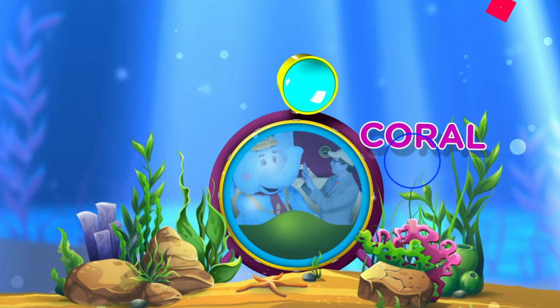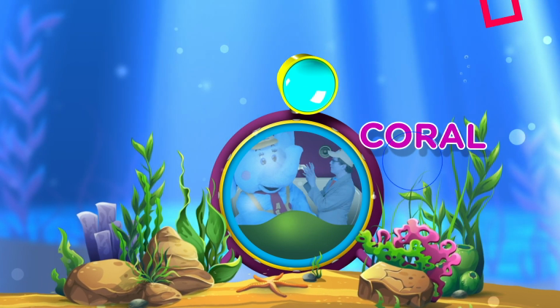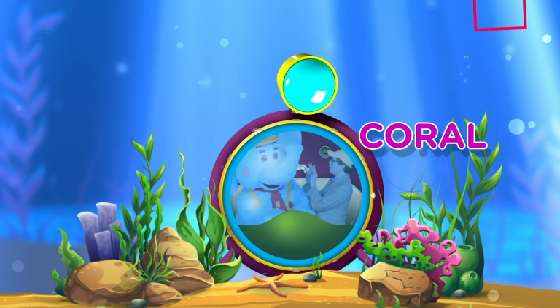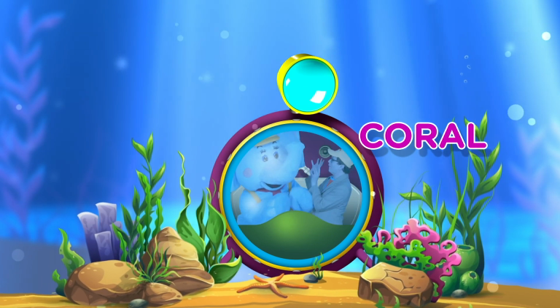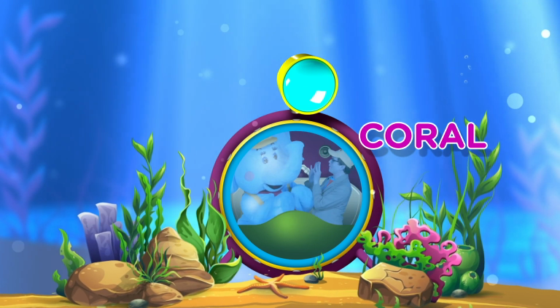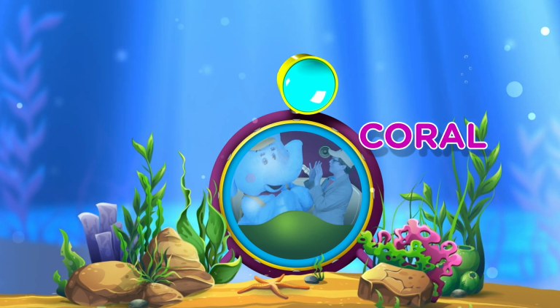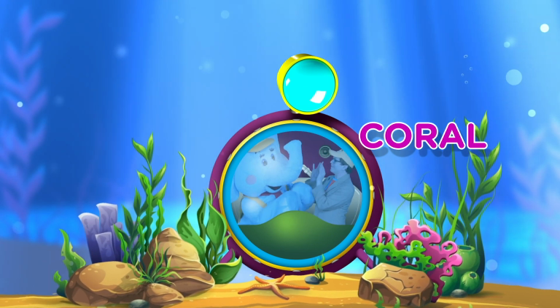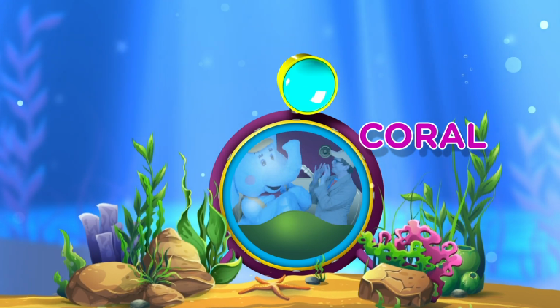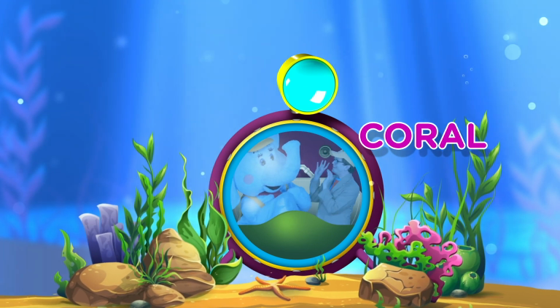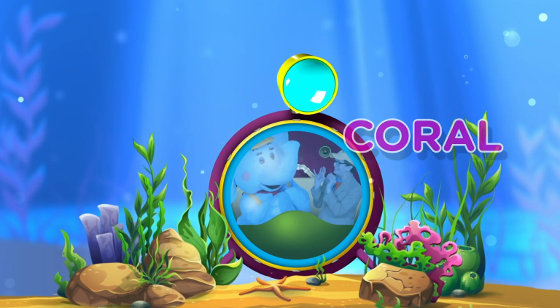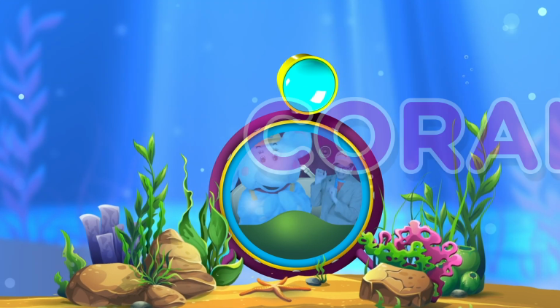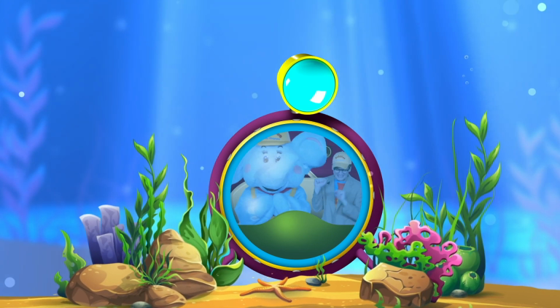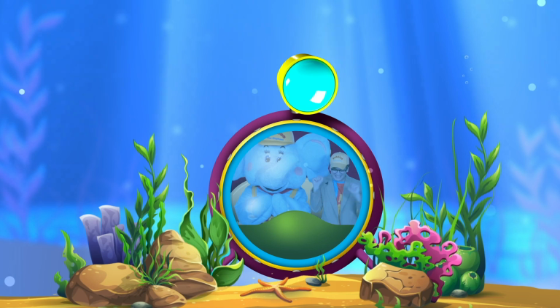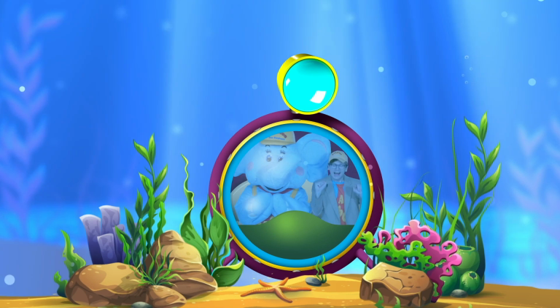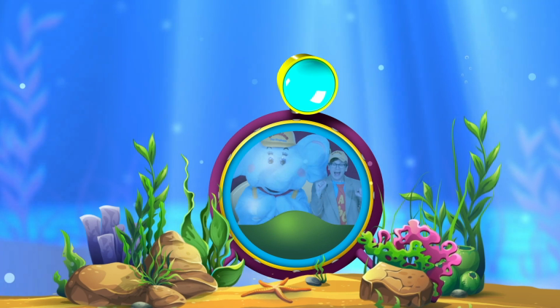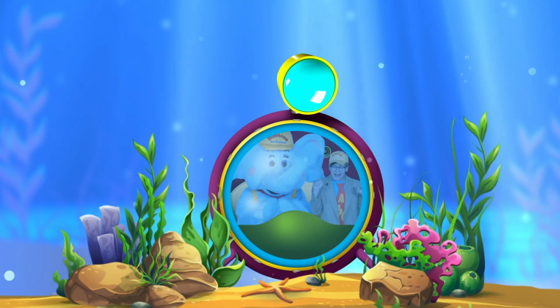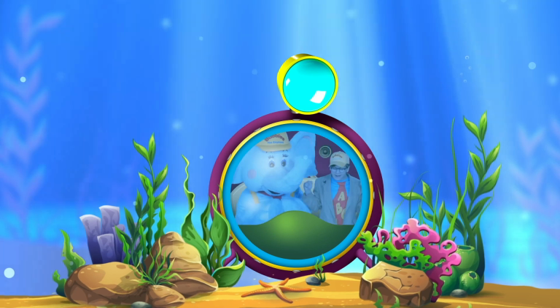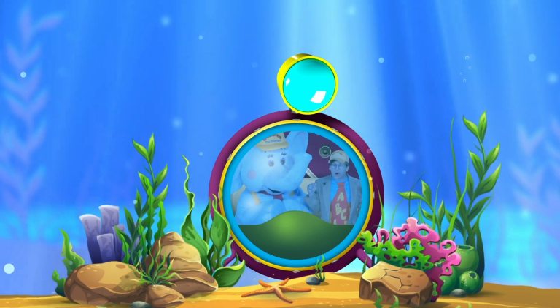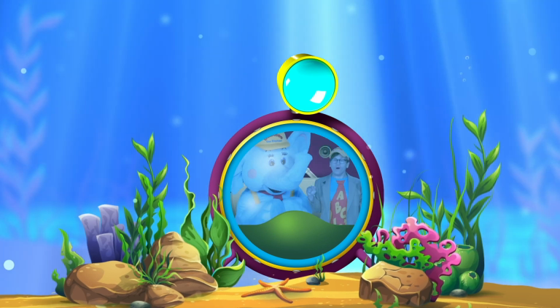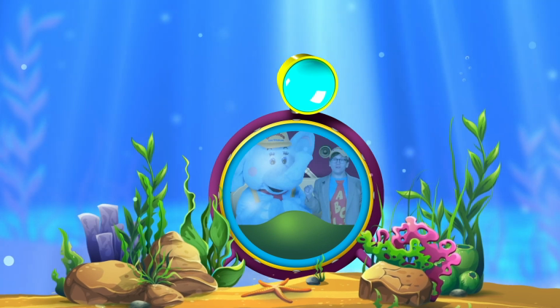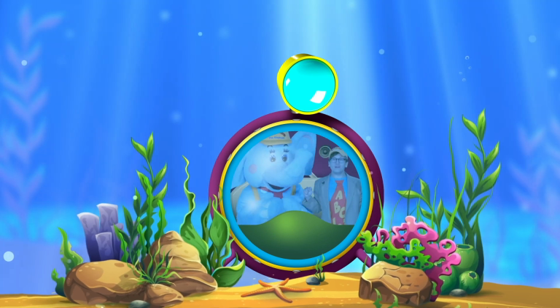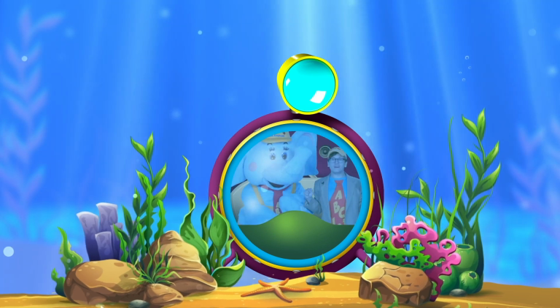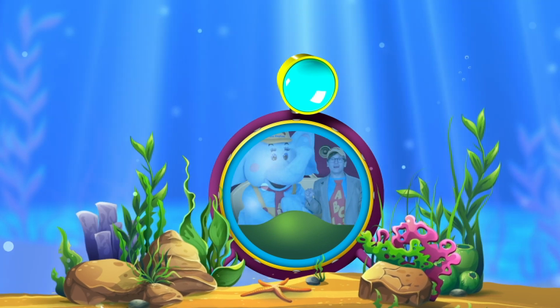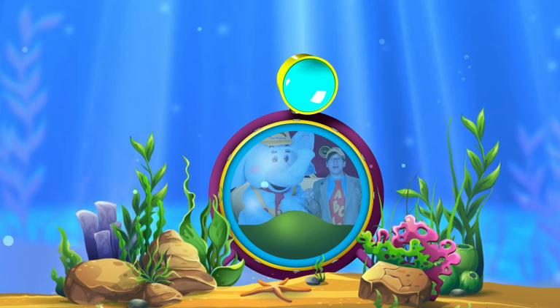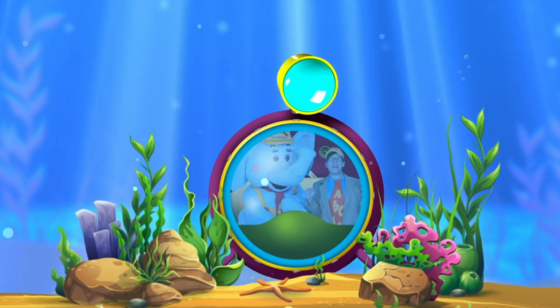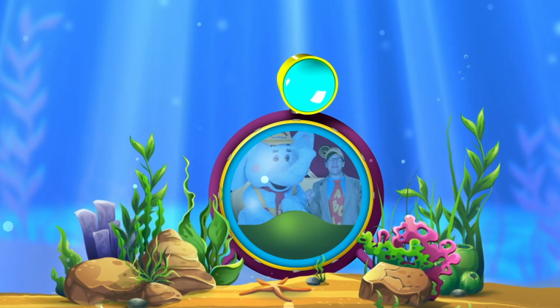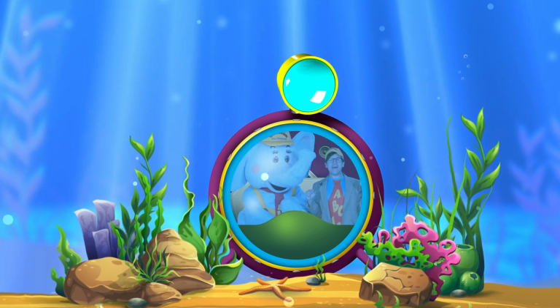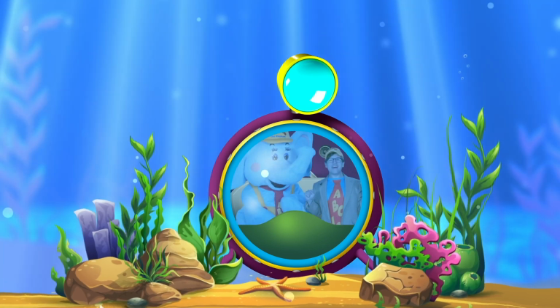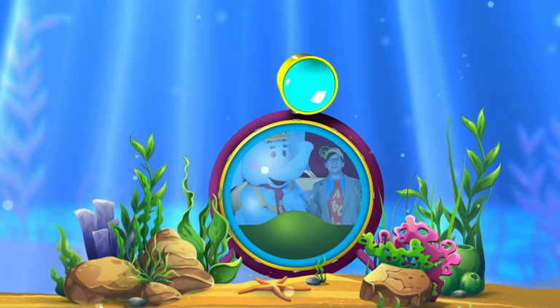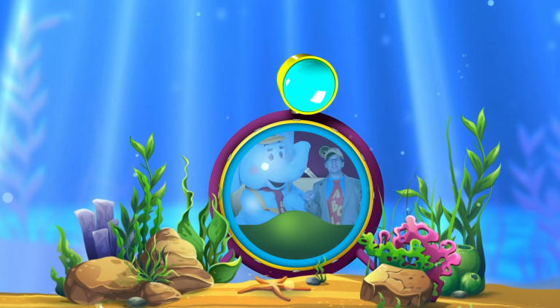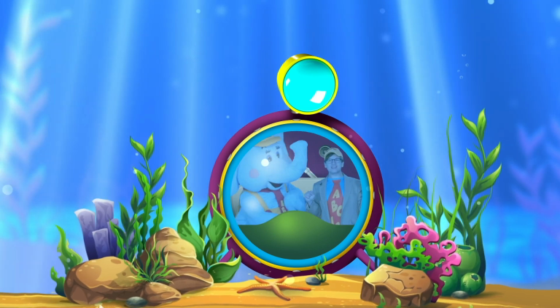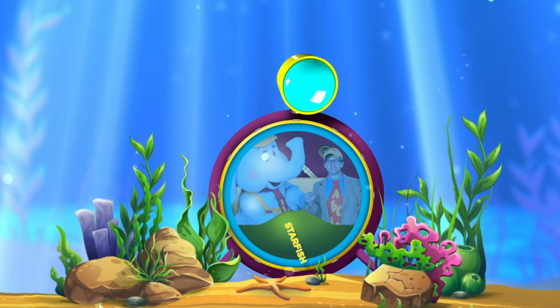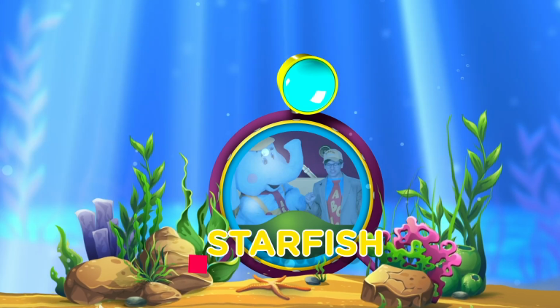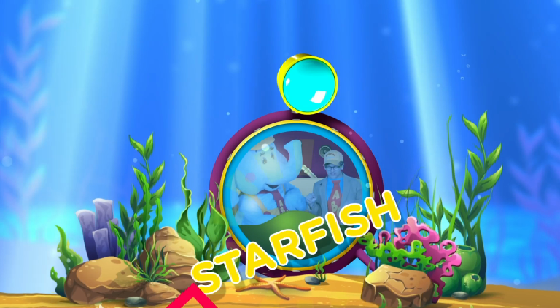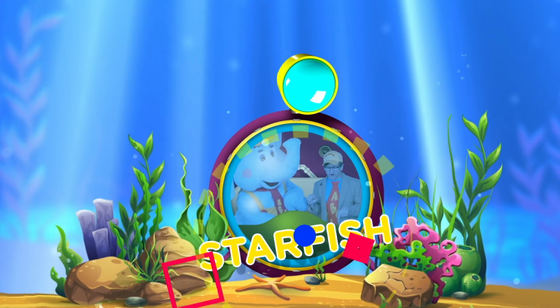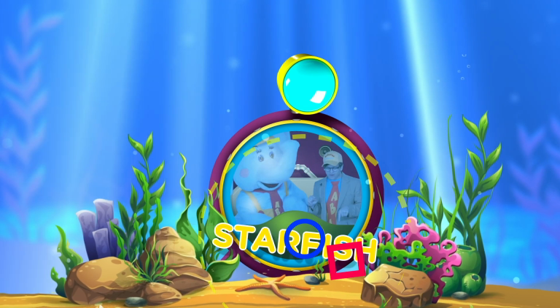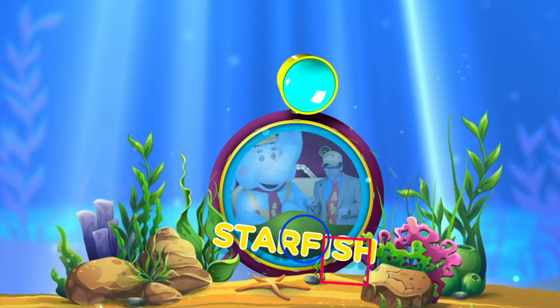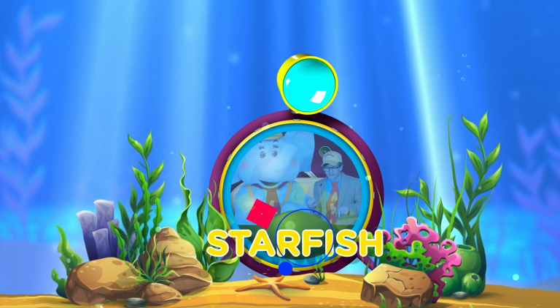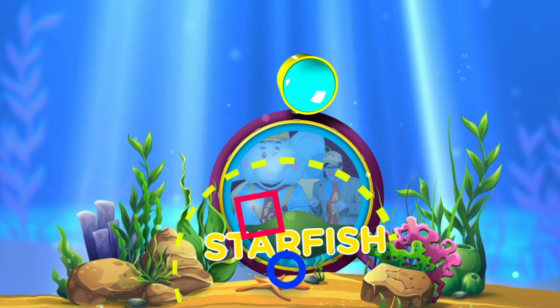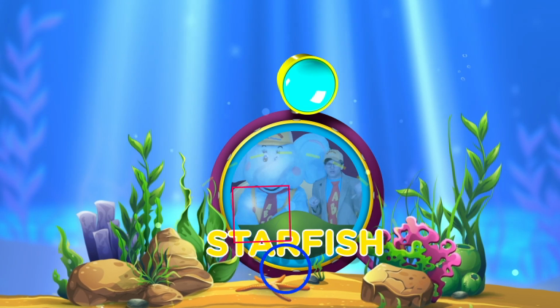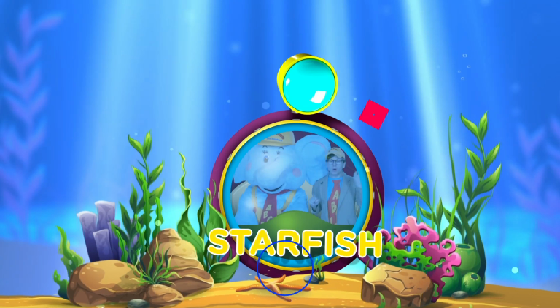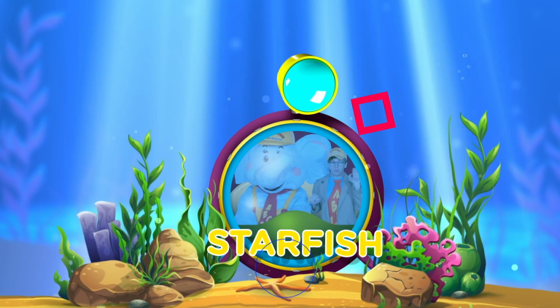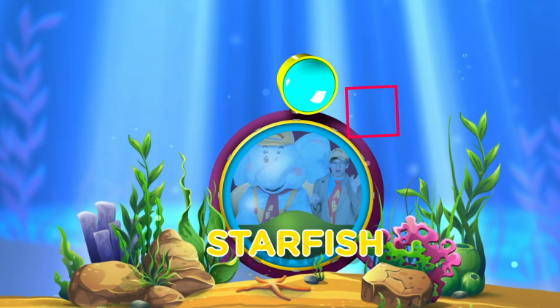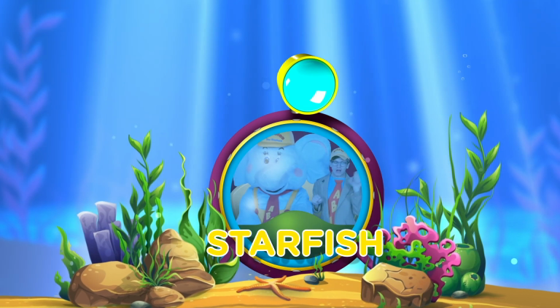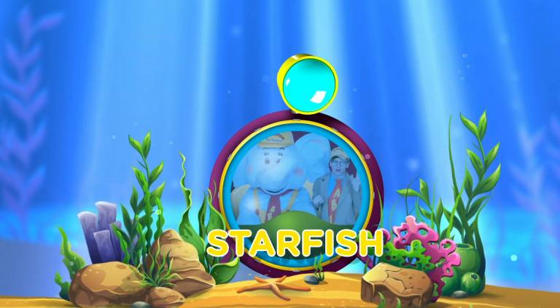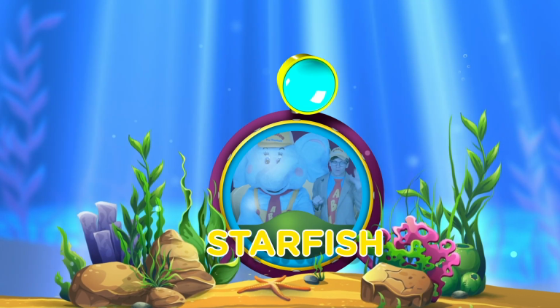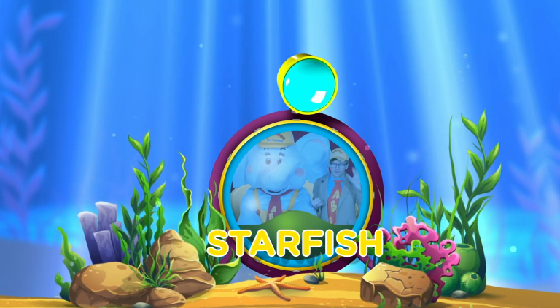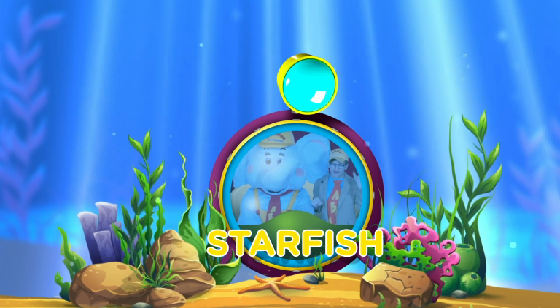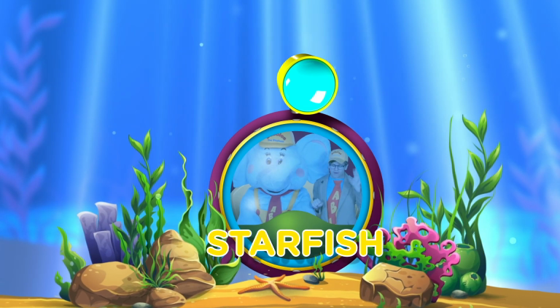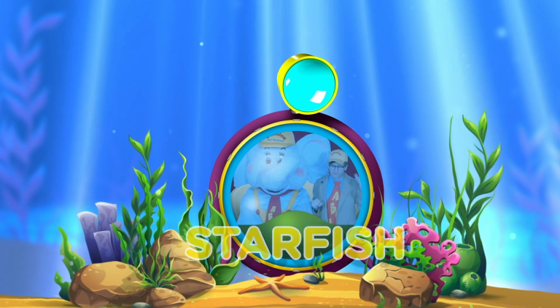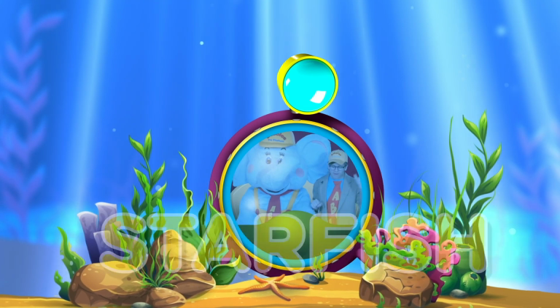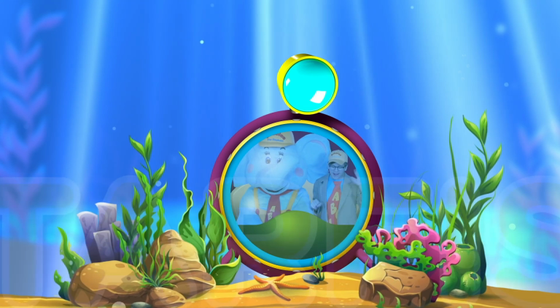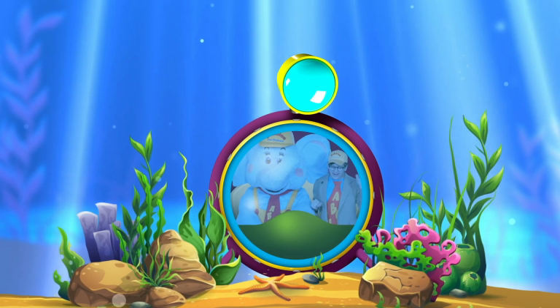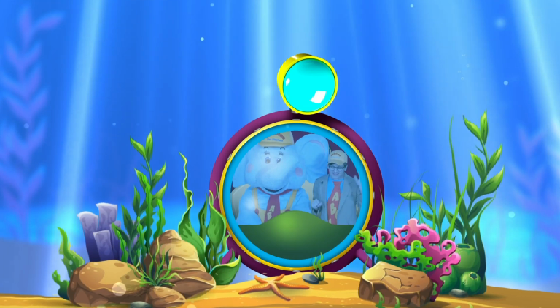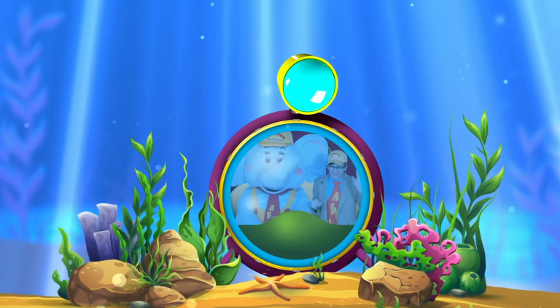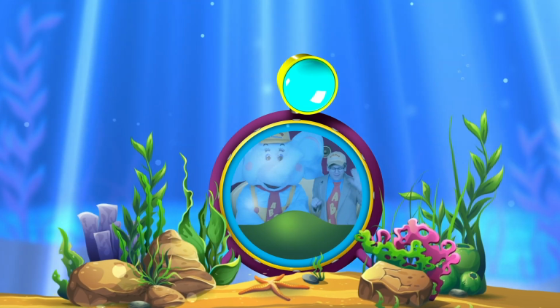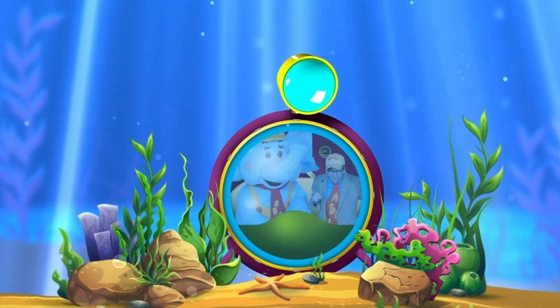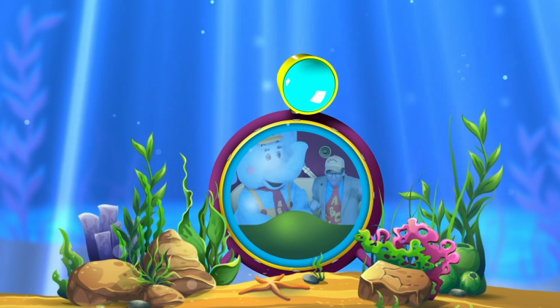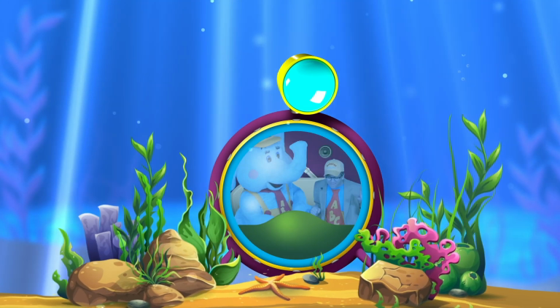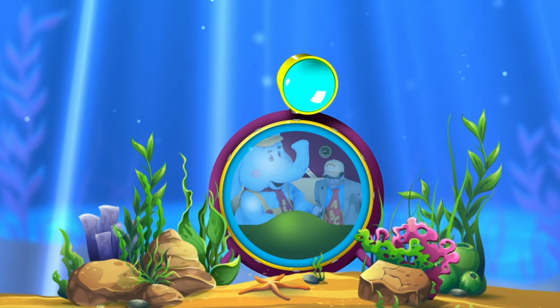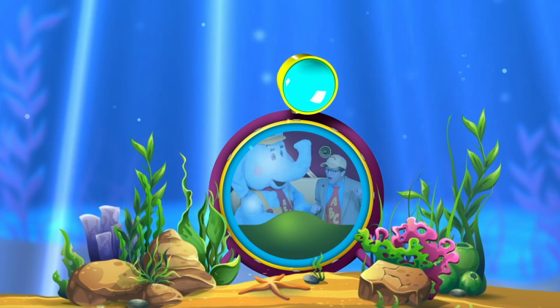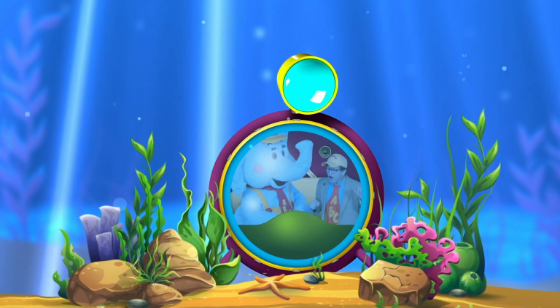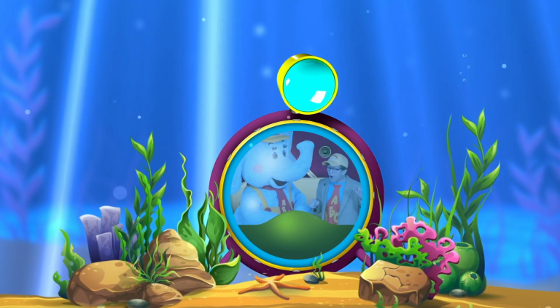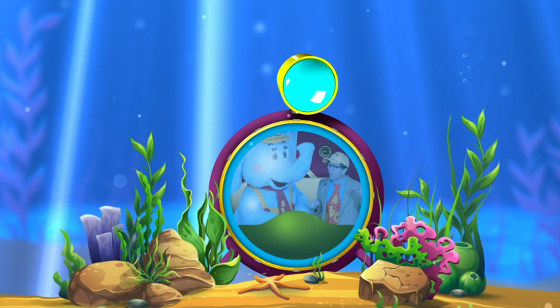Coral! Oh, and look! There's a starfish! Well, hello there friend!